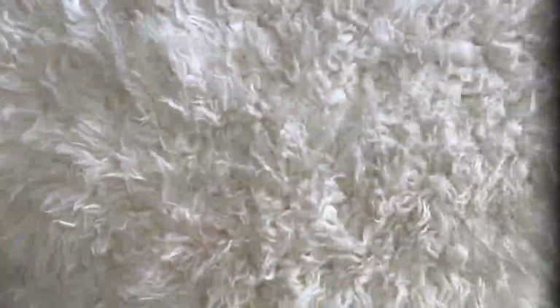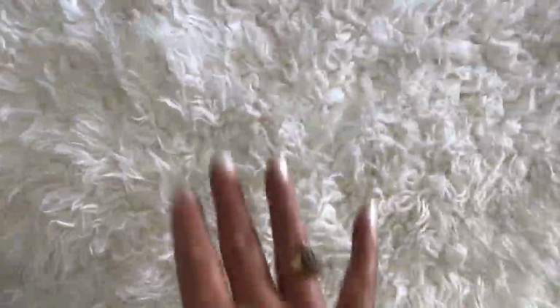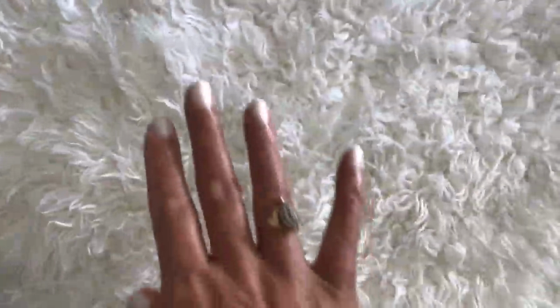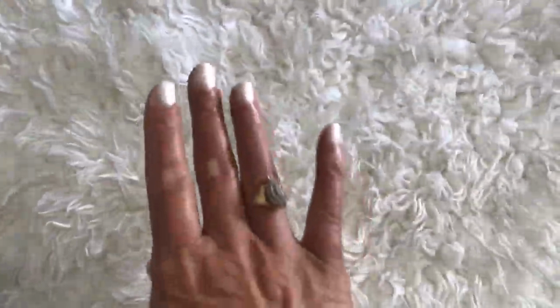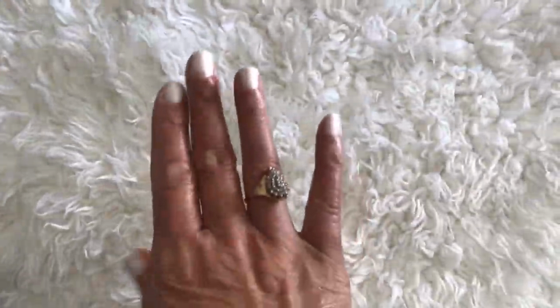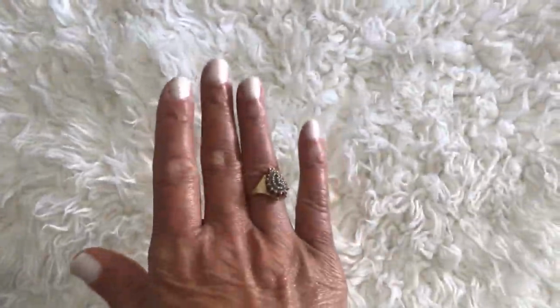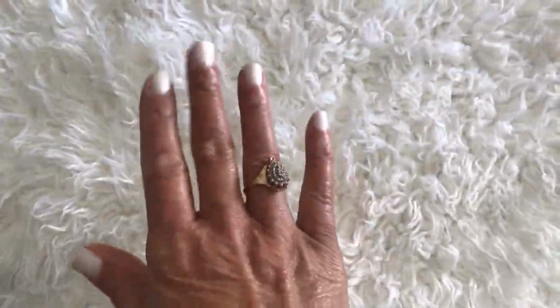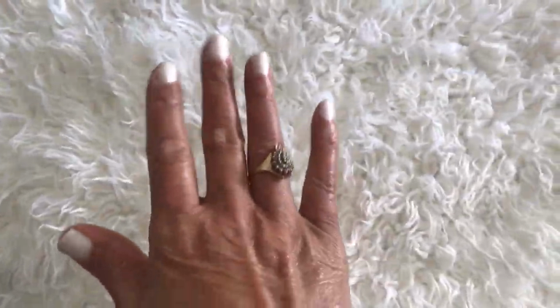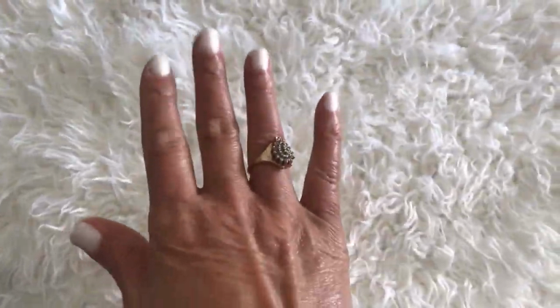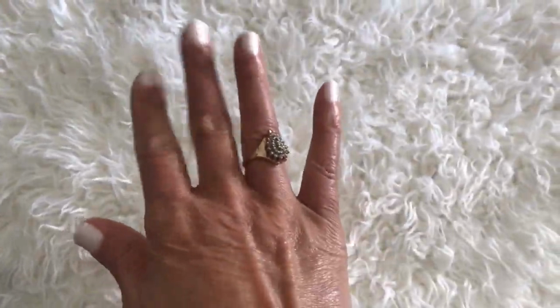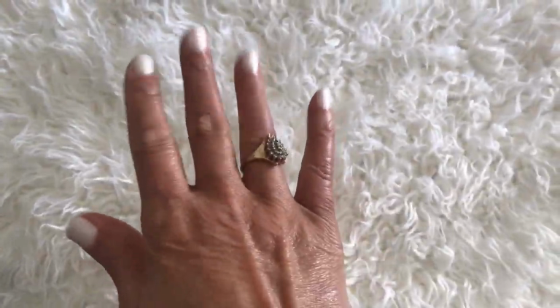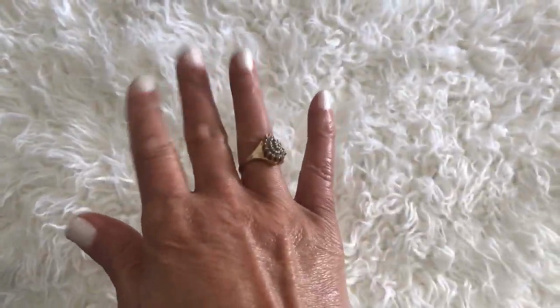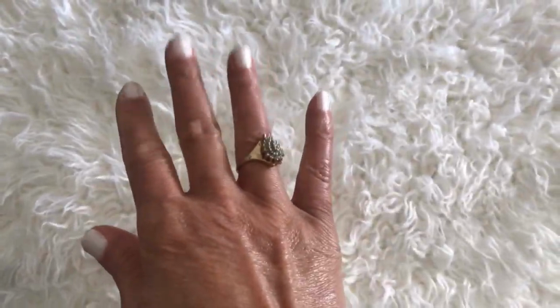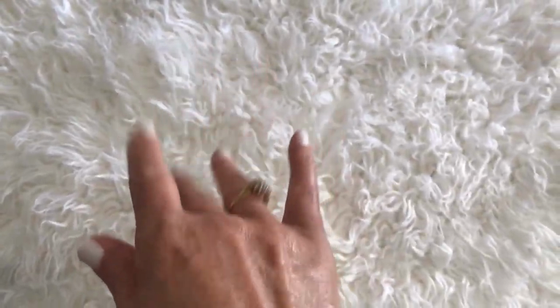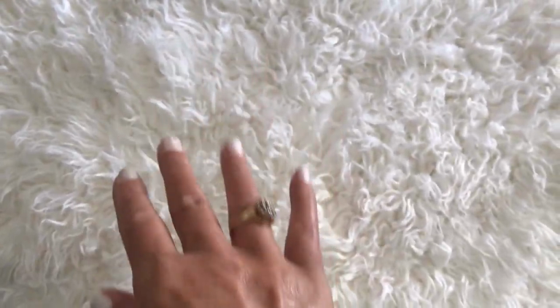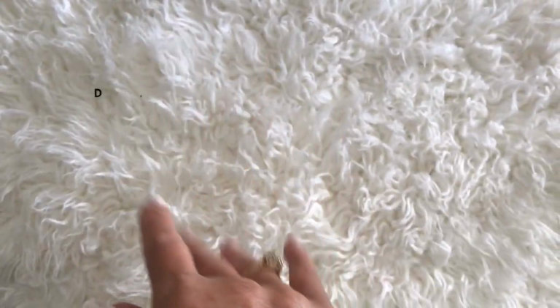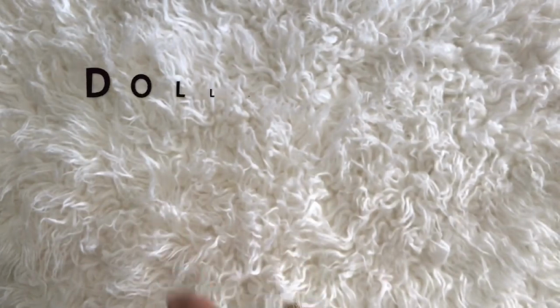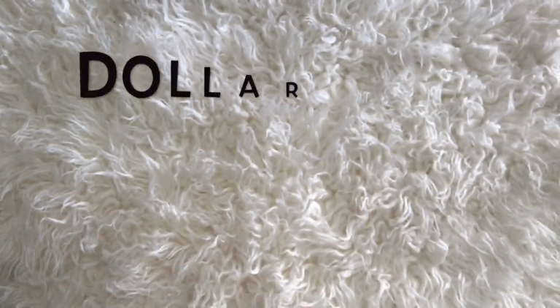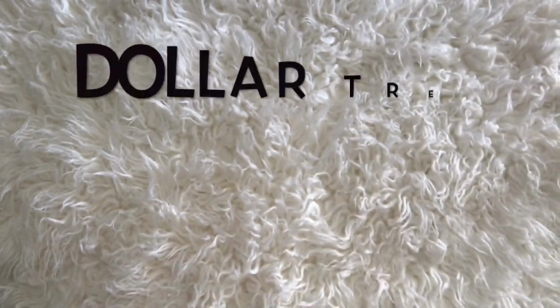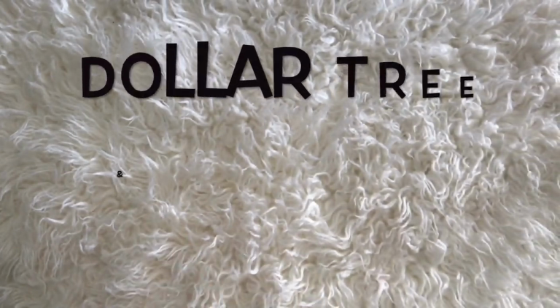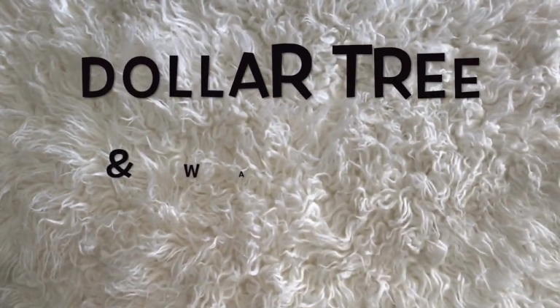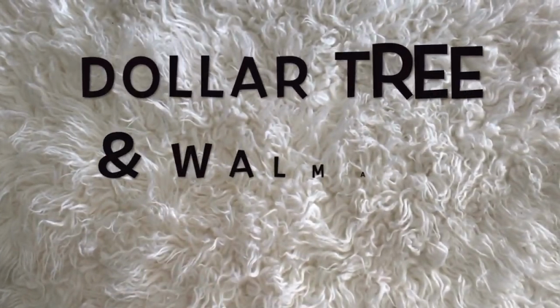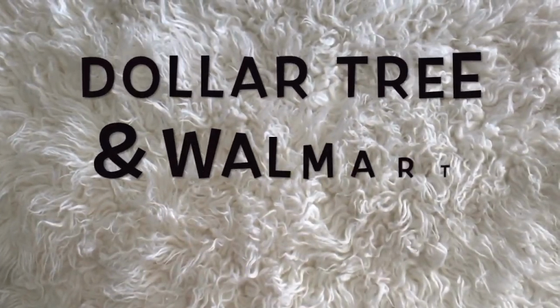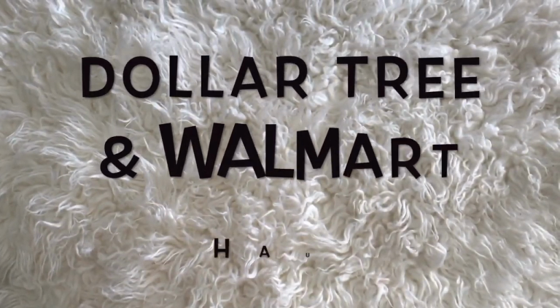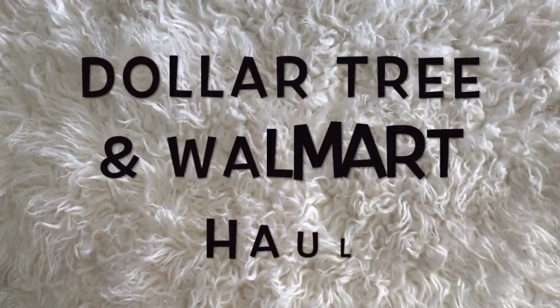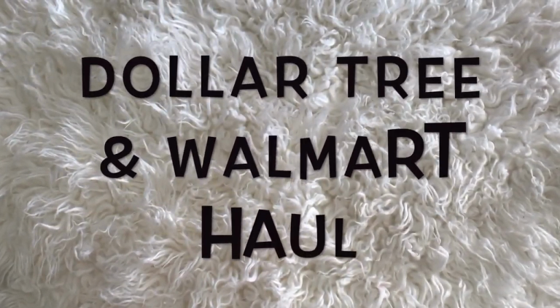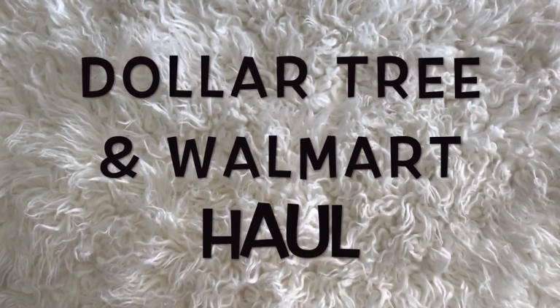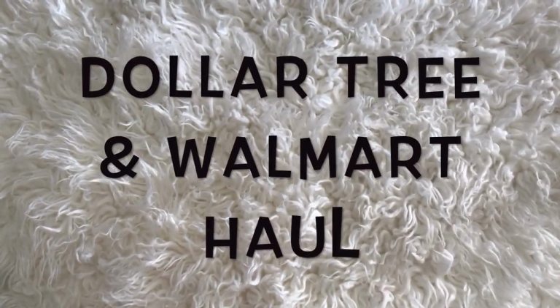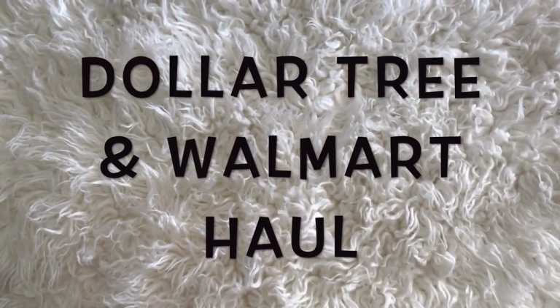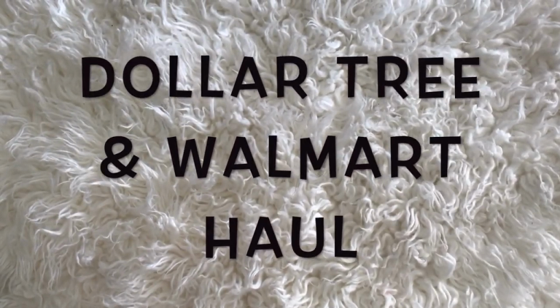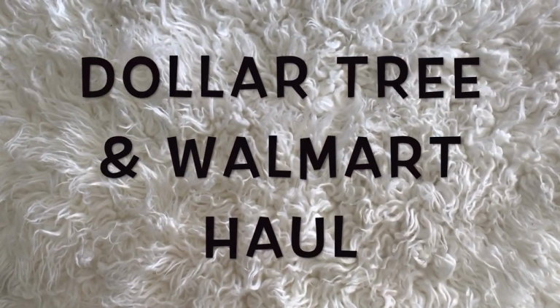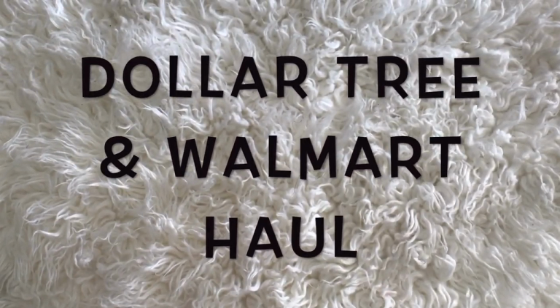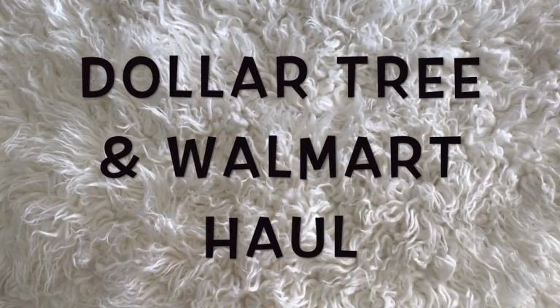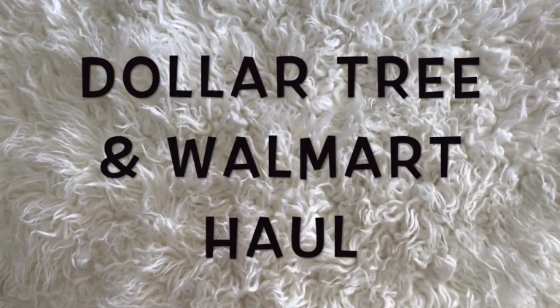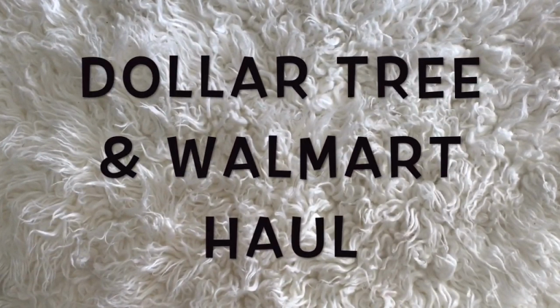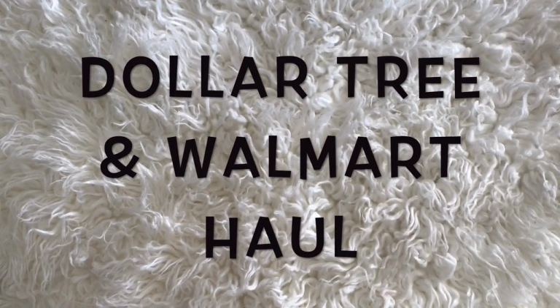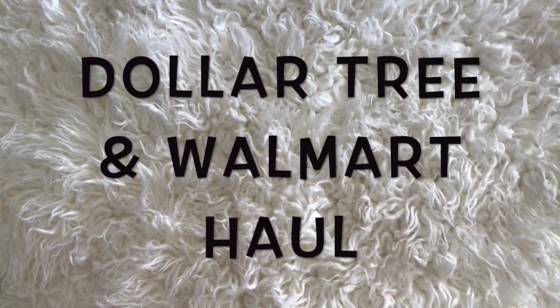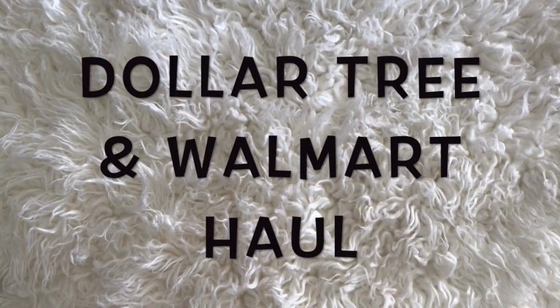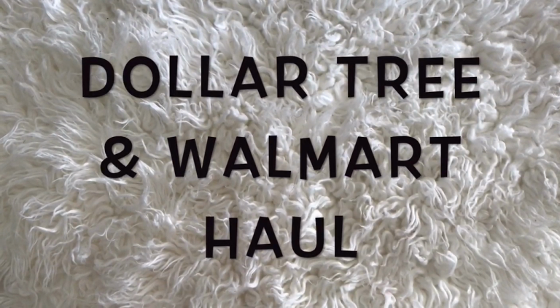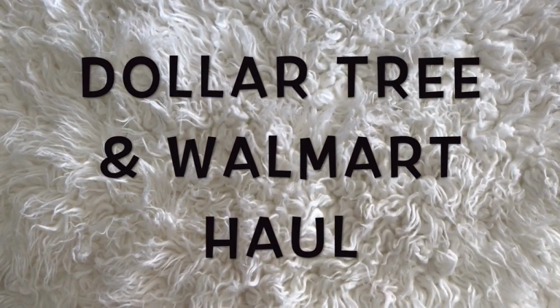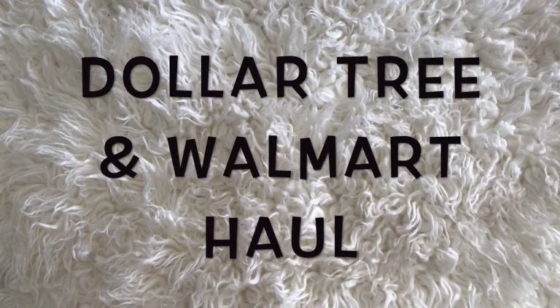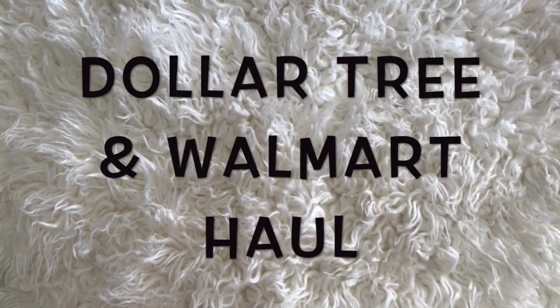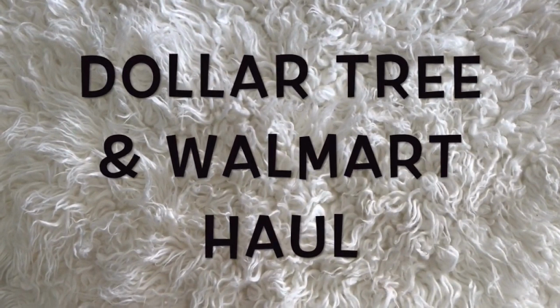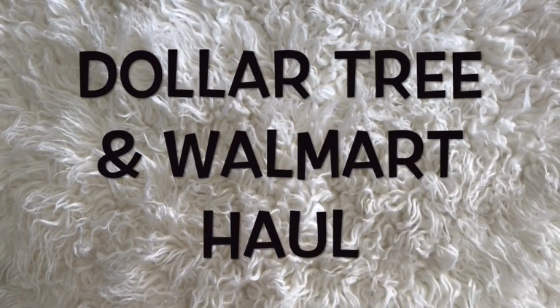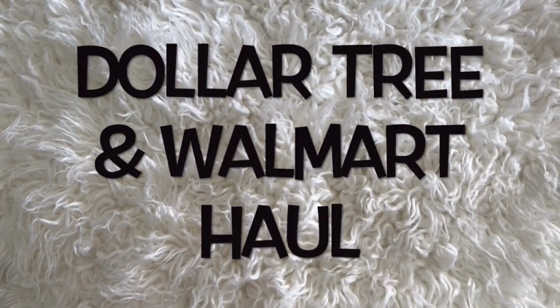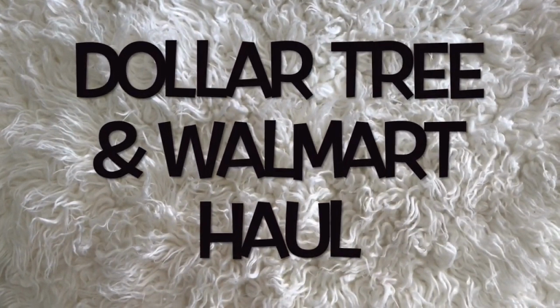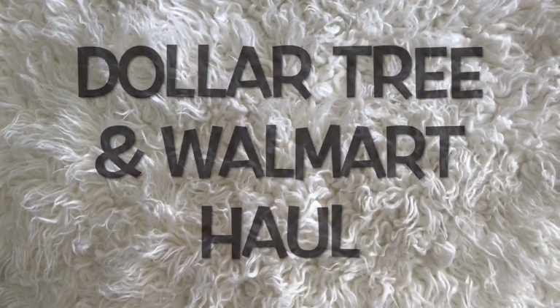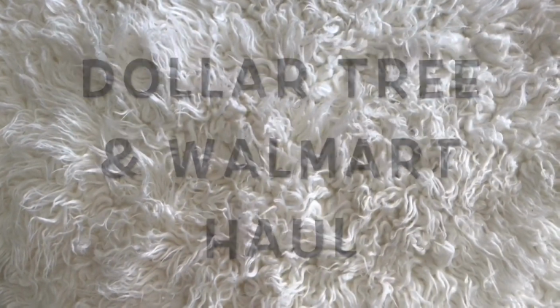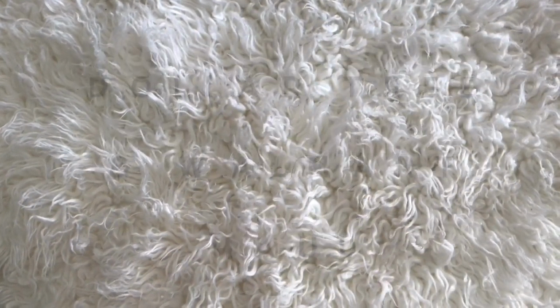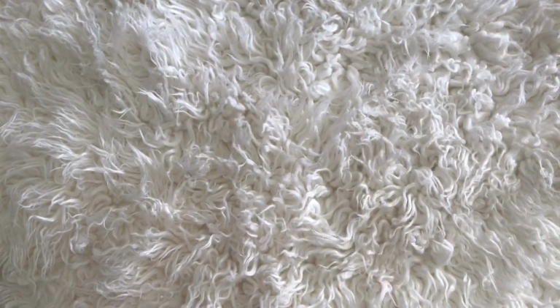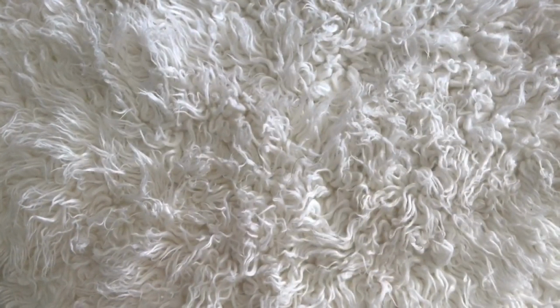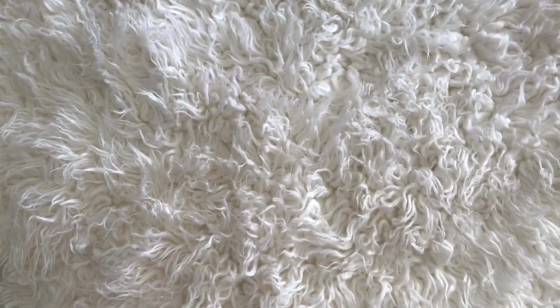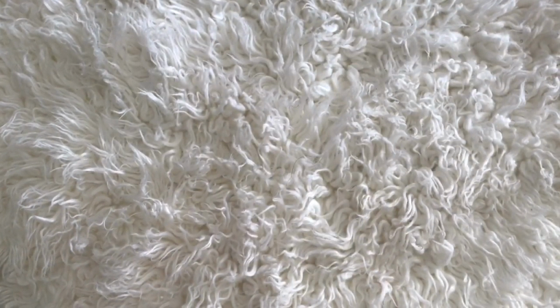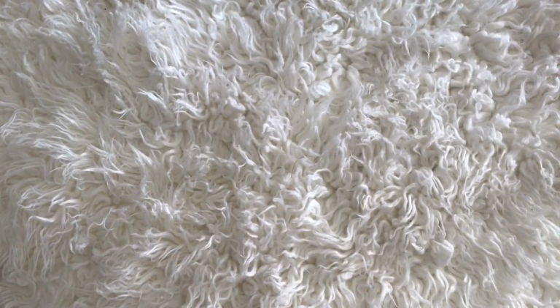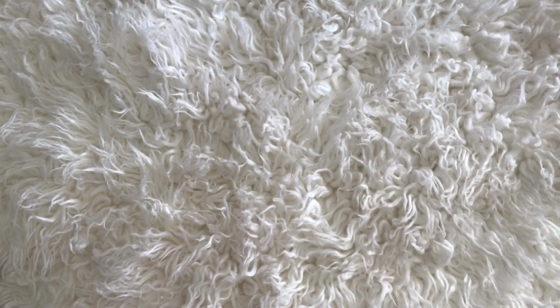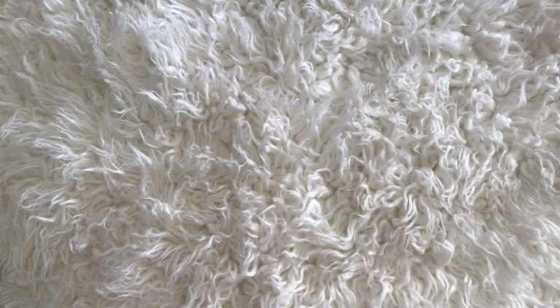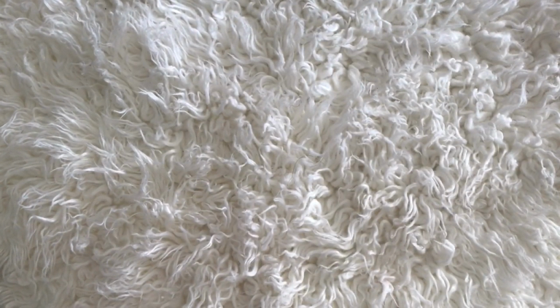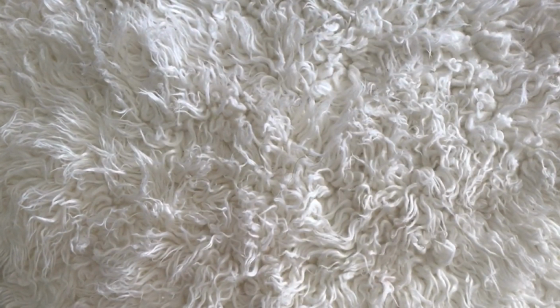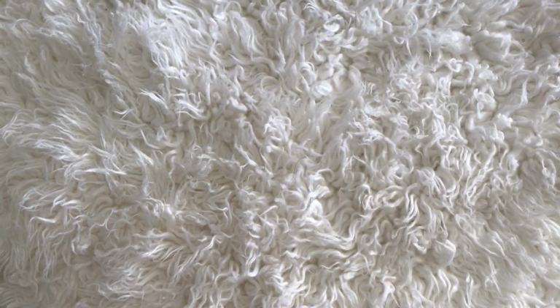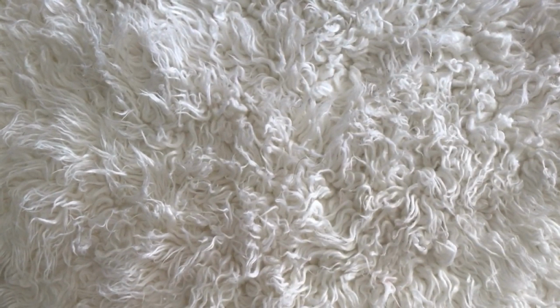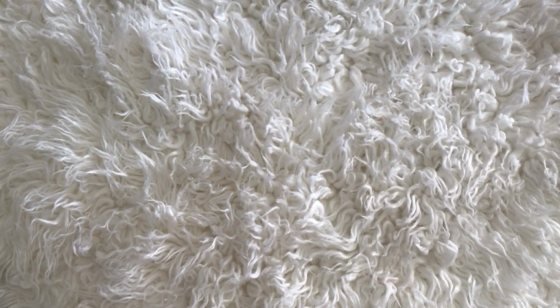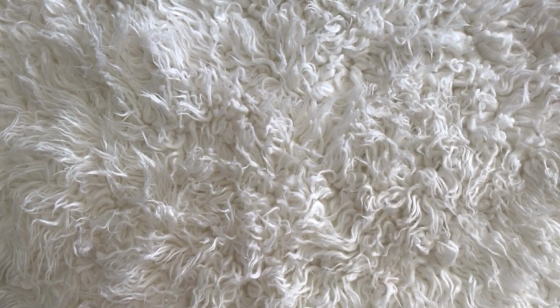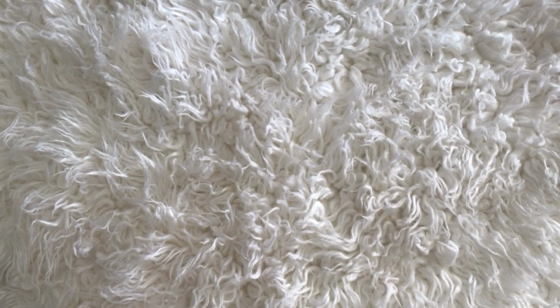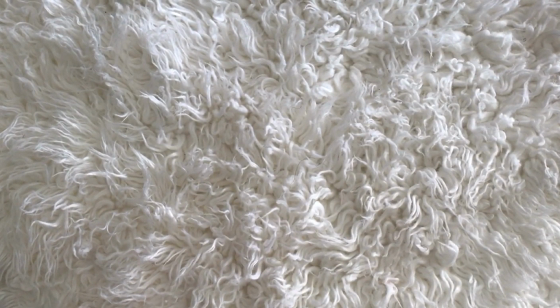Hi guys! In today's video I have a Dollar Tree and Walmart haul that I want to share with you.